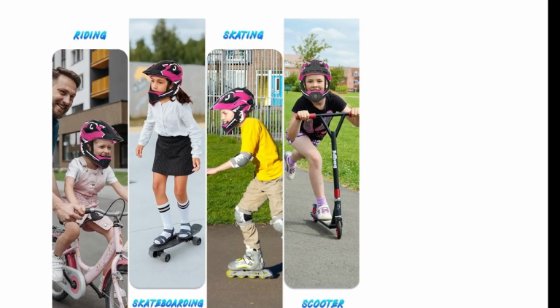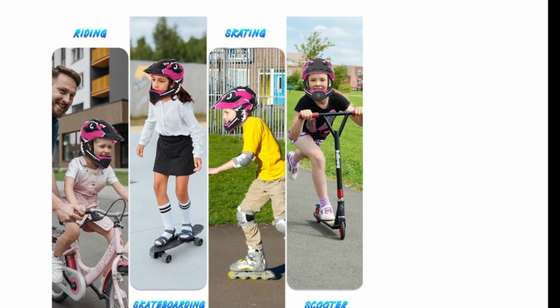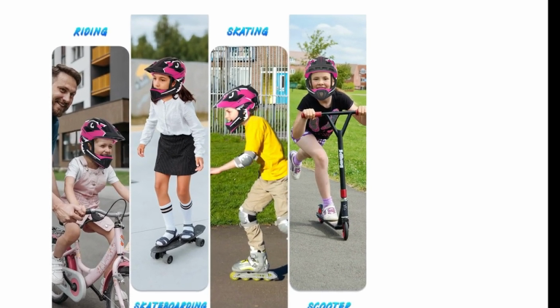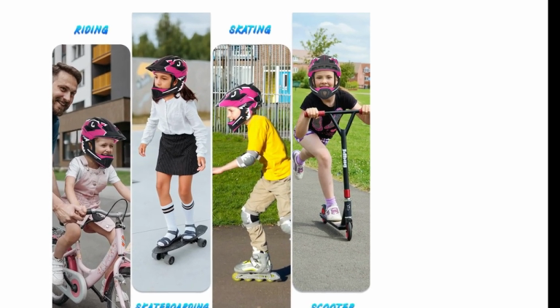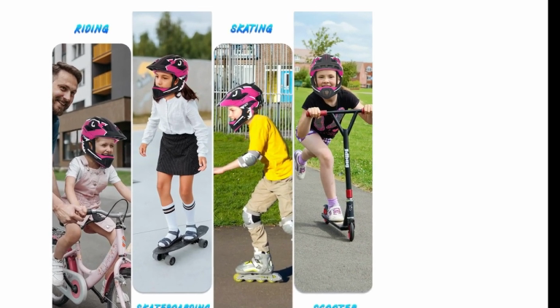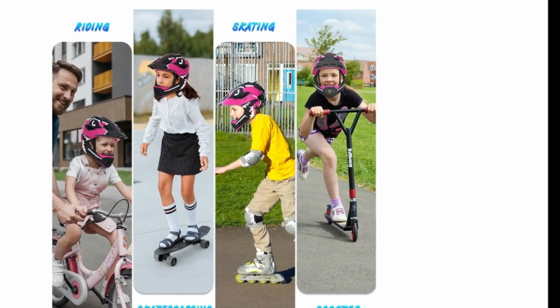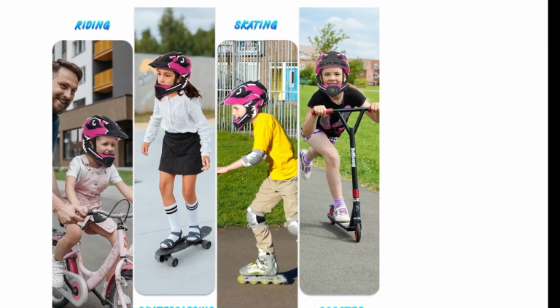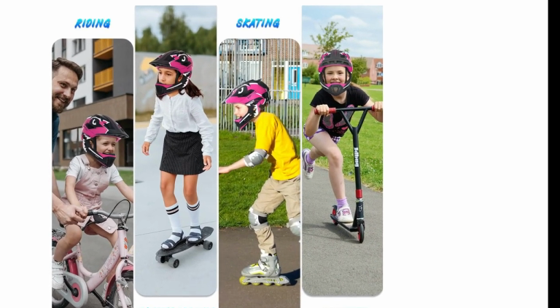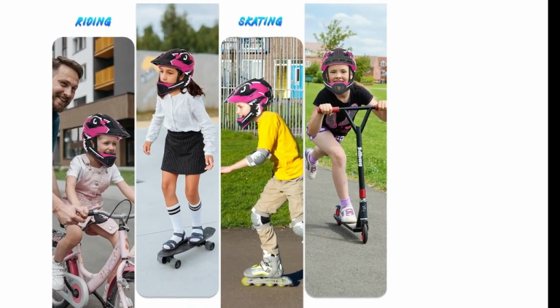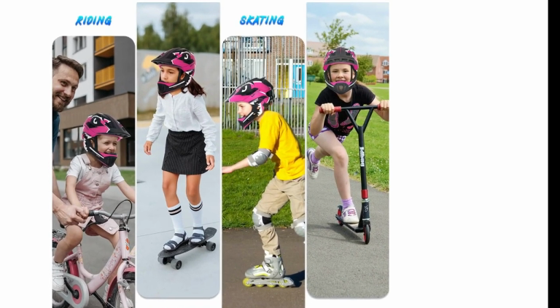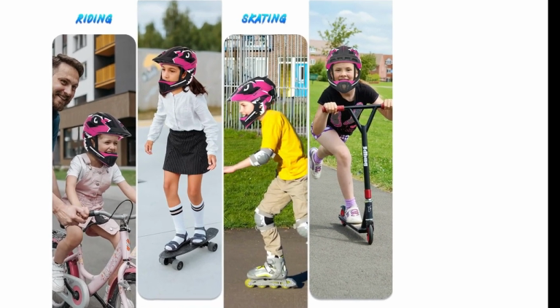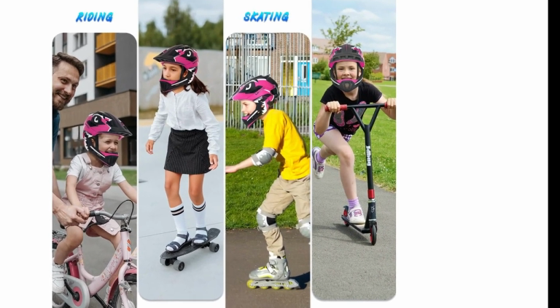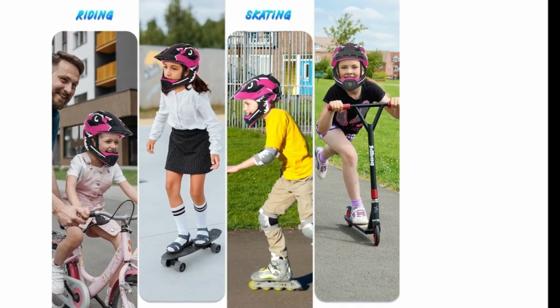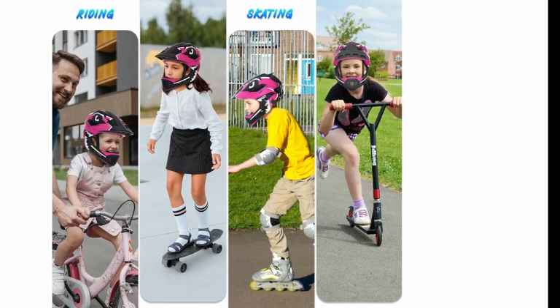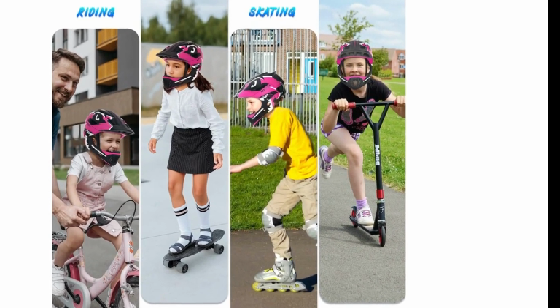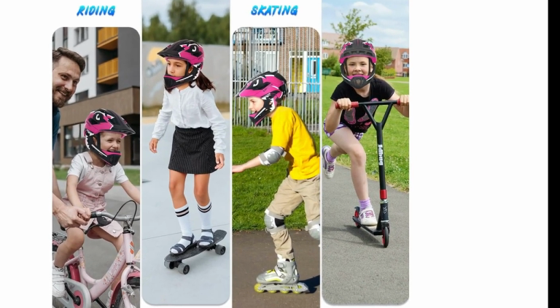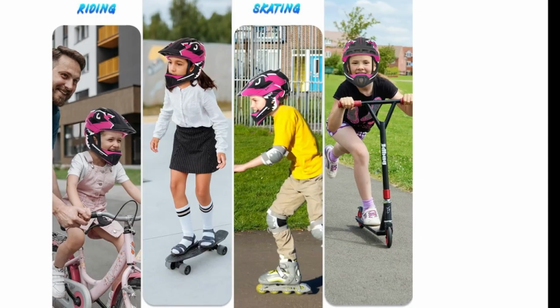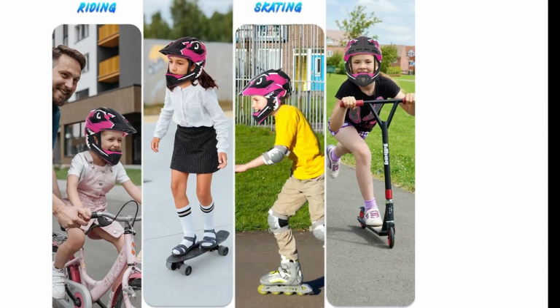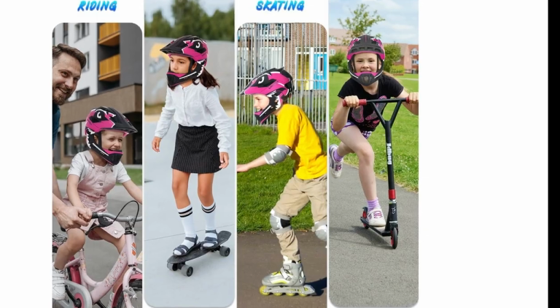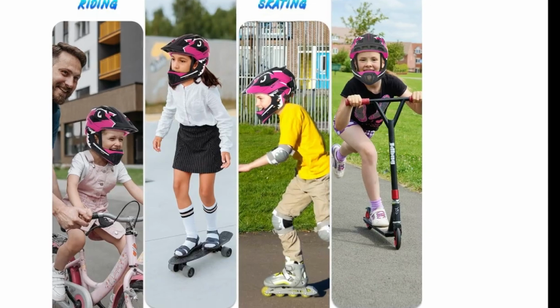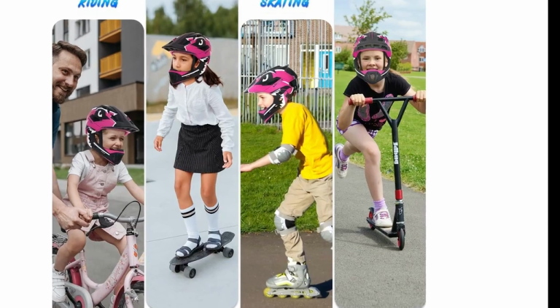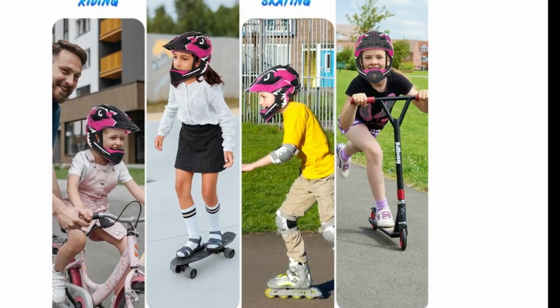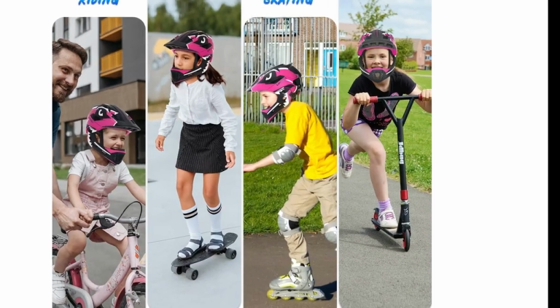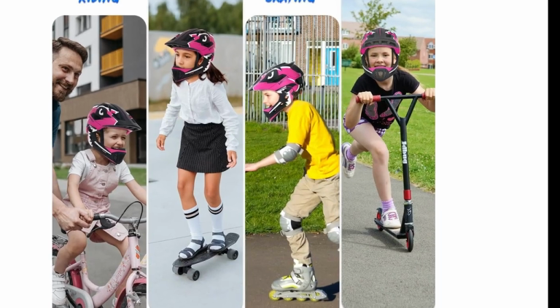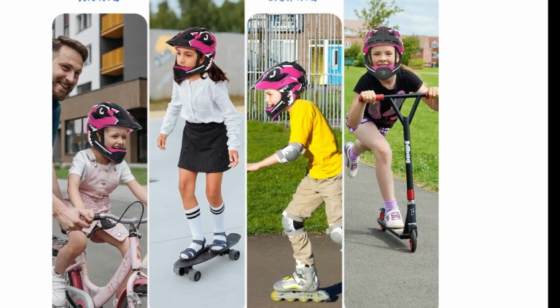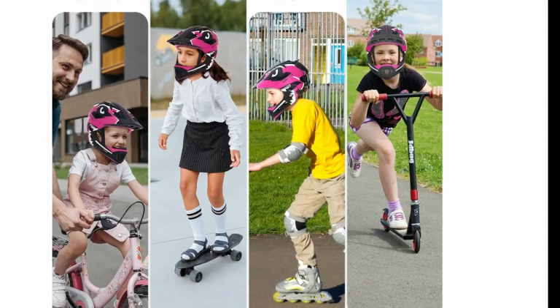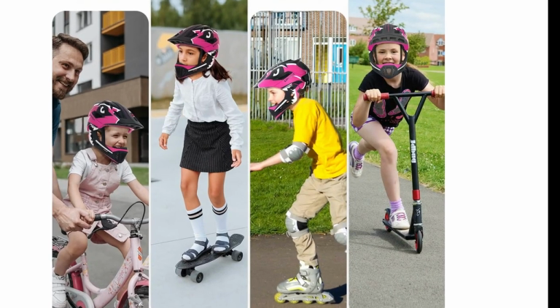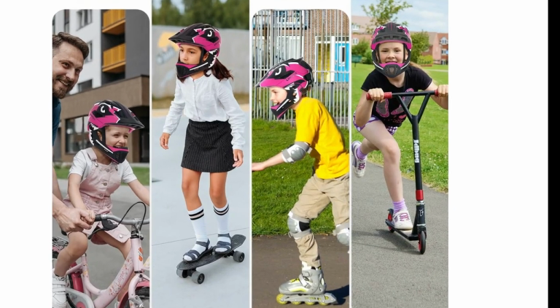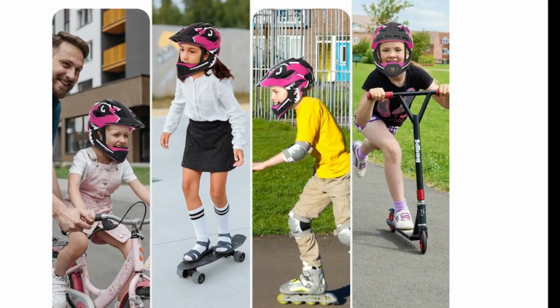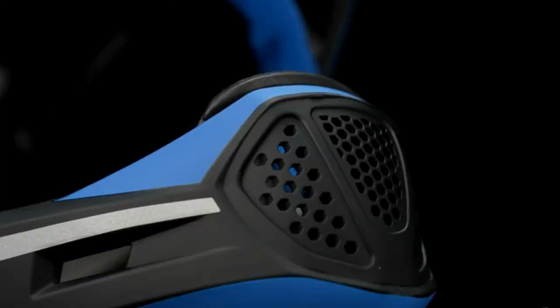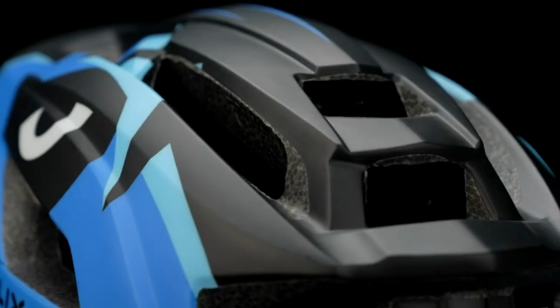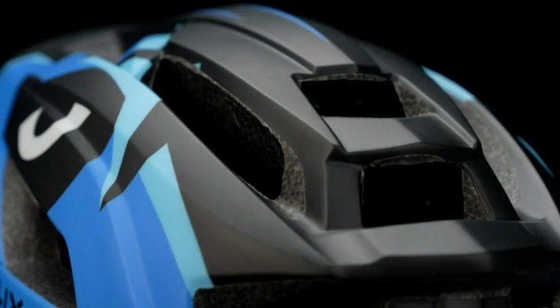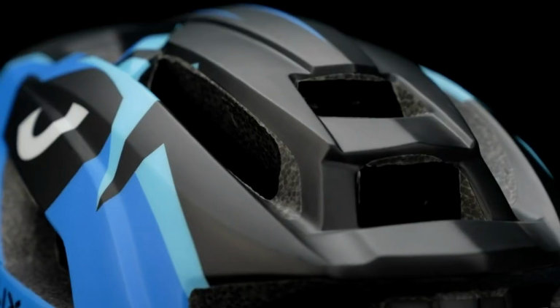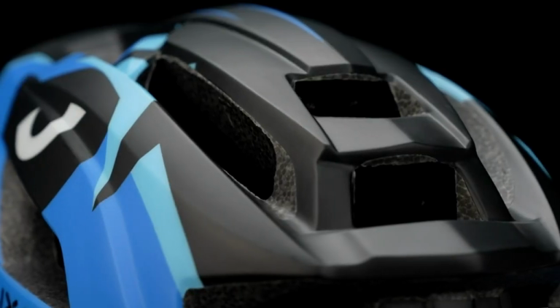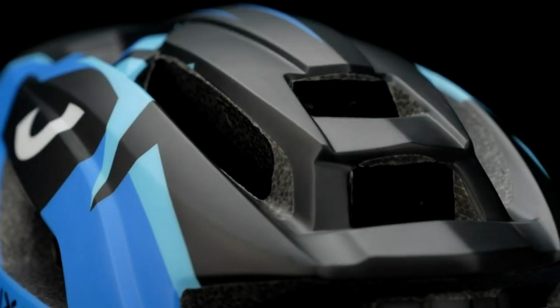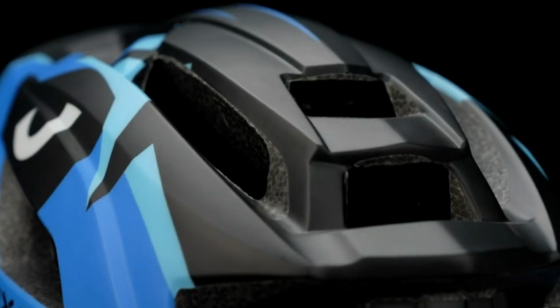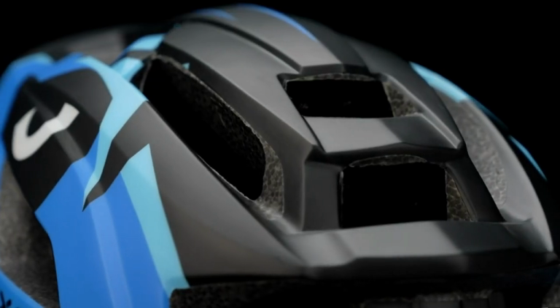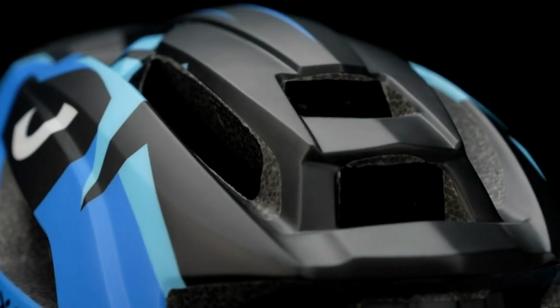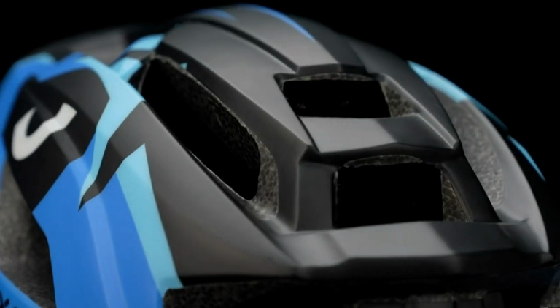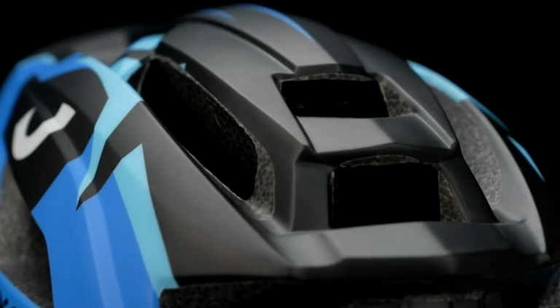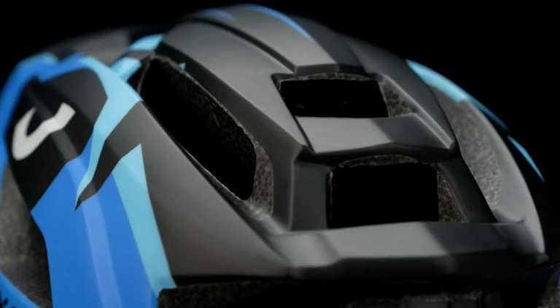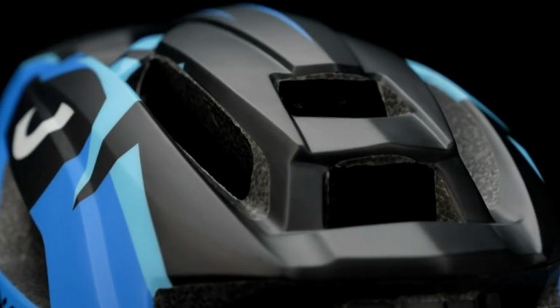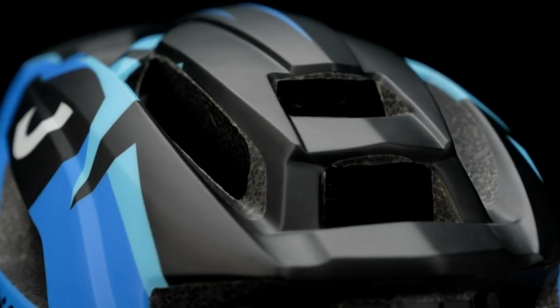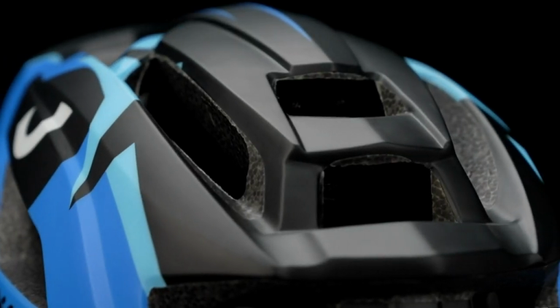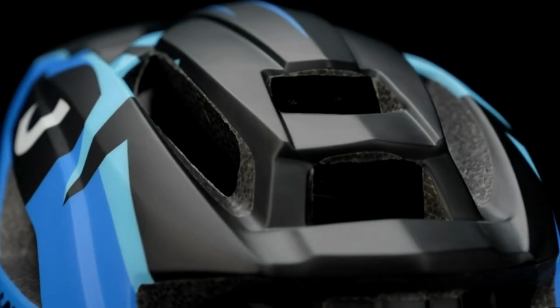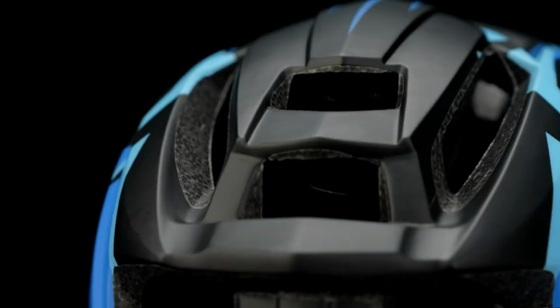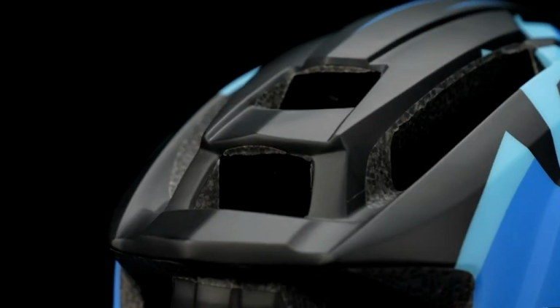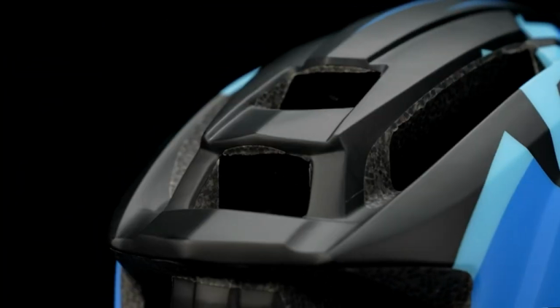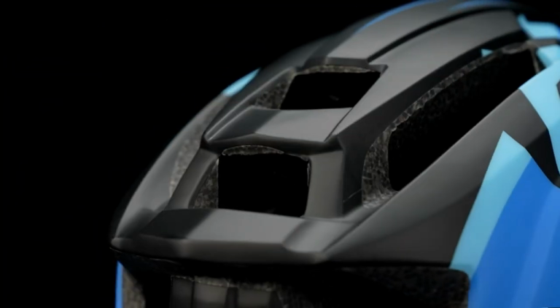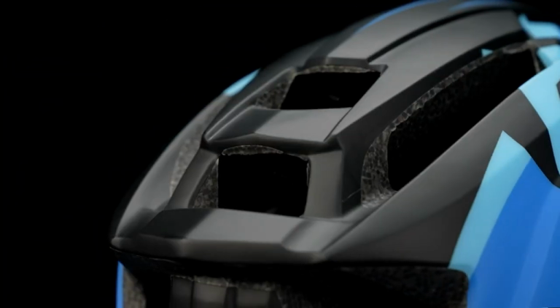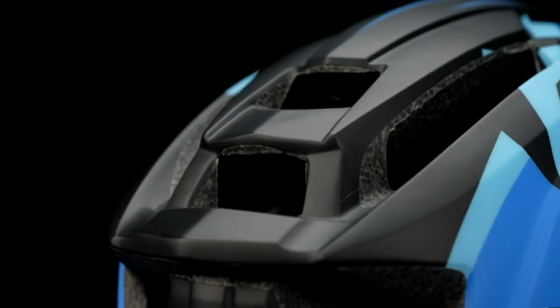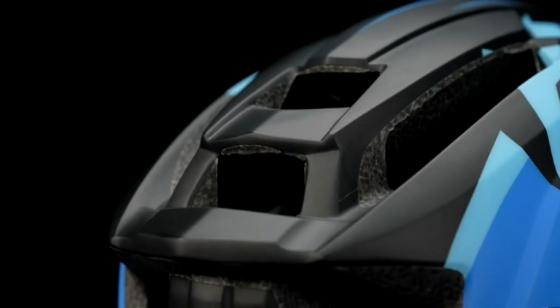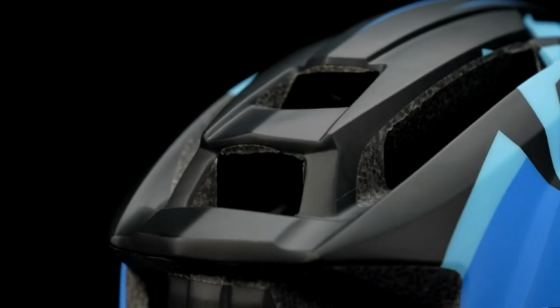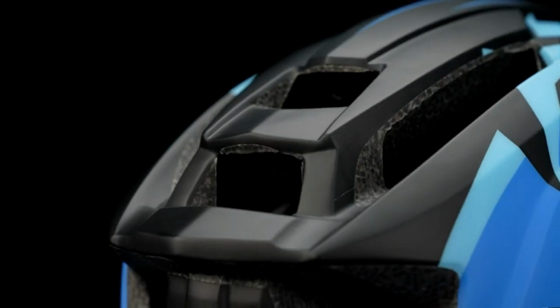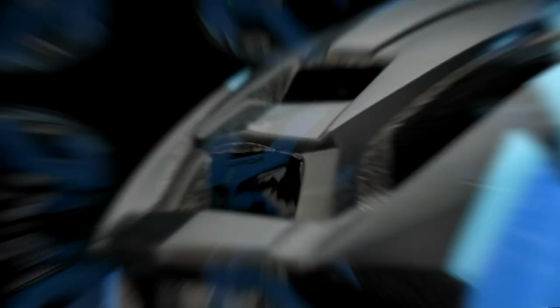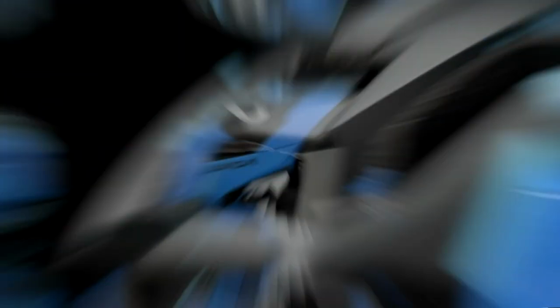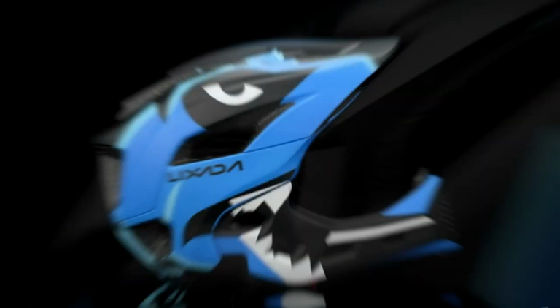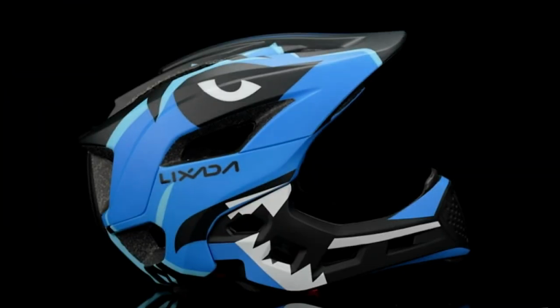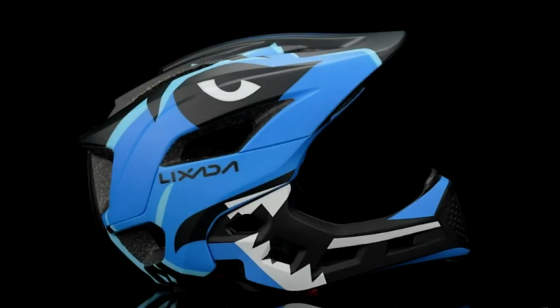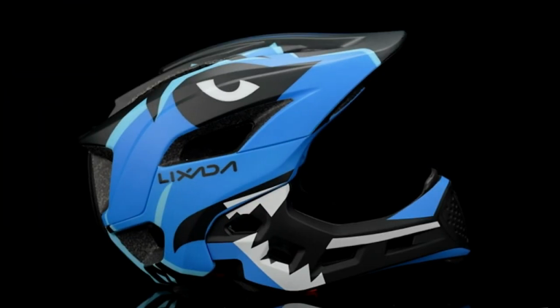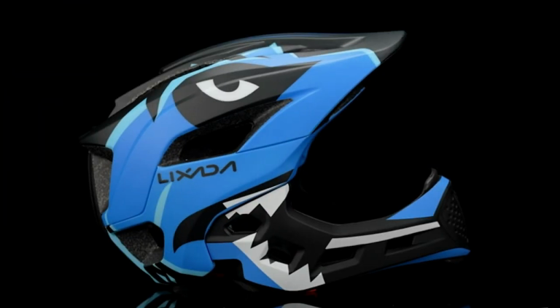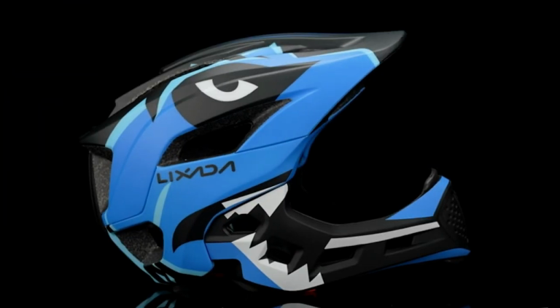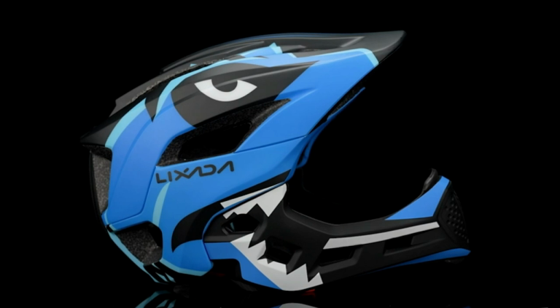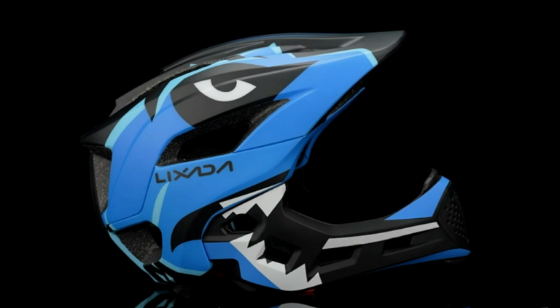This helmet offers basic protection in all child sports activities like skateboarding, roller skating, scooter, electronic board, and minibike riding. However, I will not recommend it for a higher rate of speed other than a bicycle.